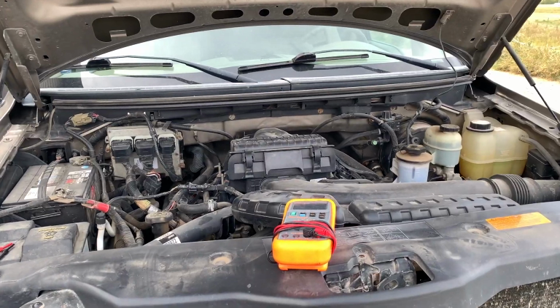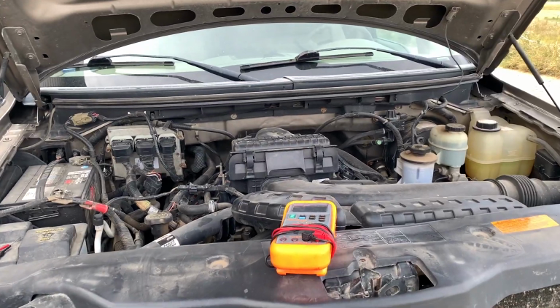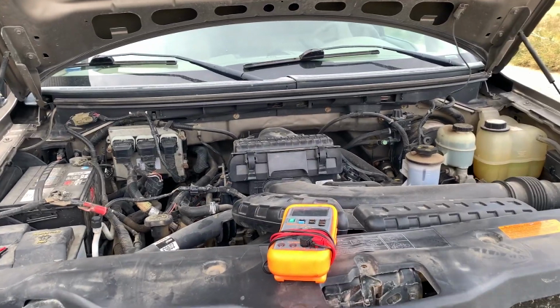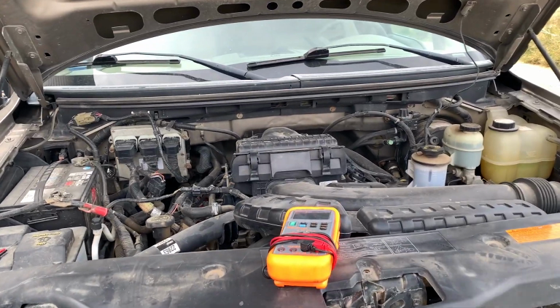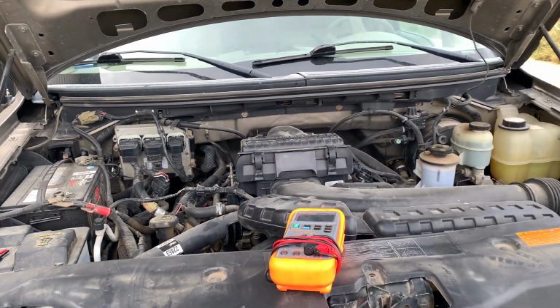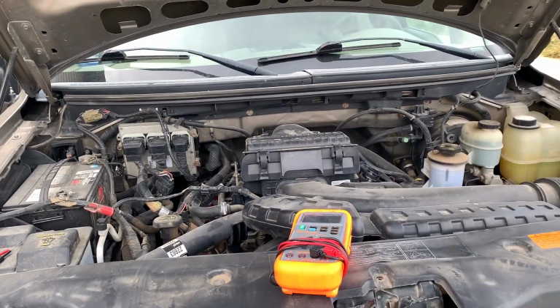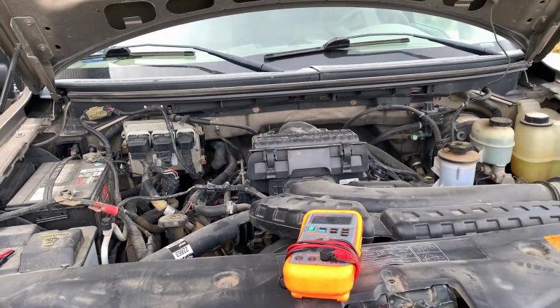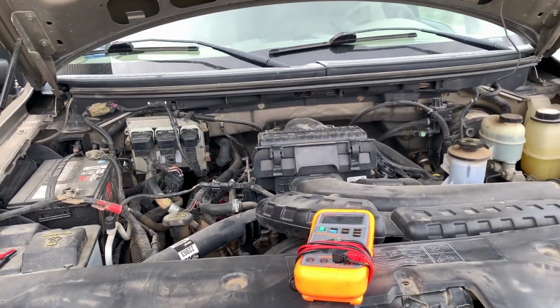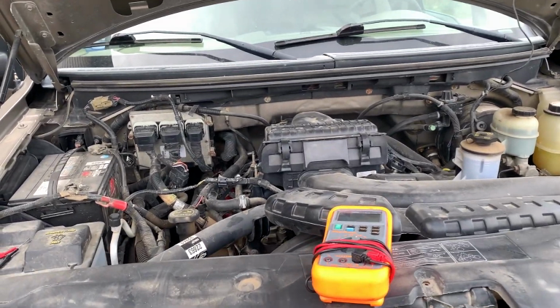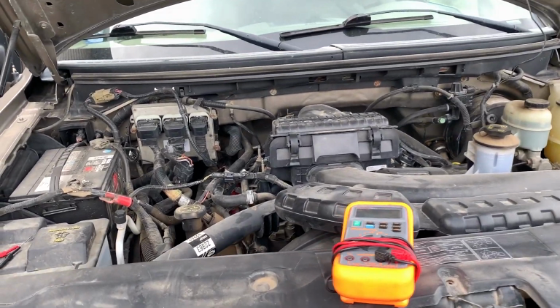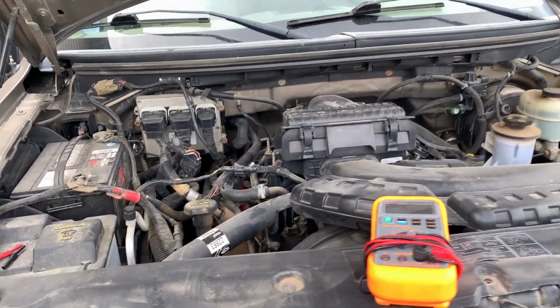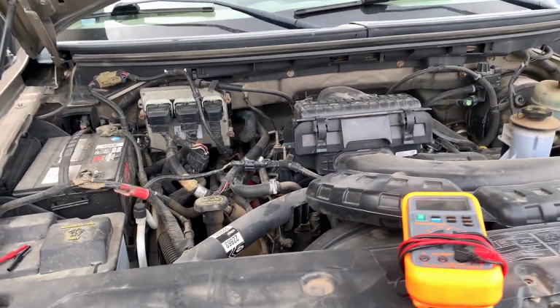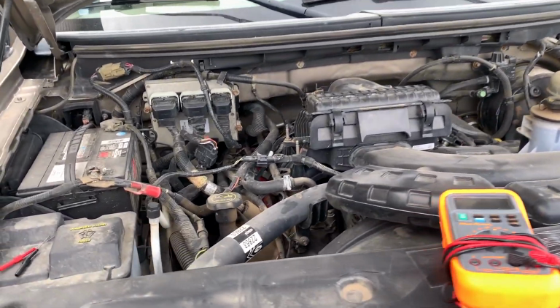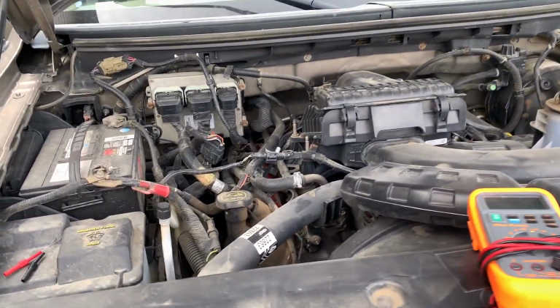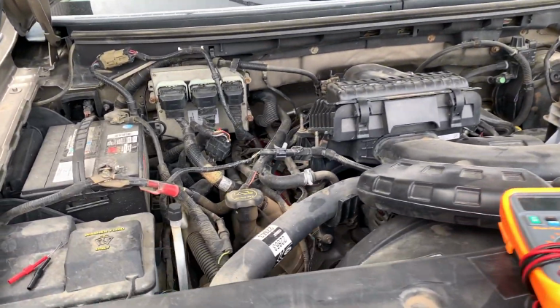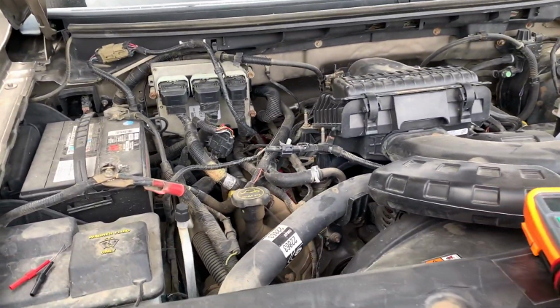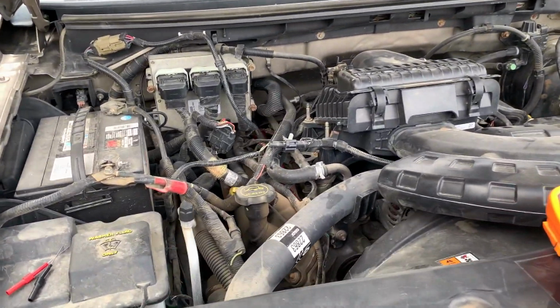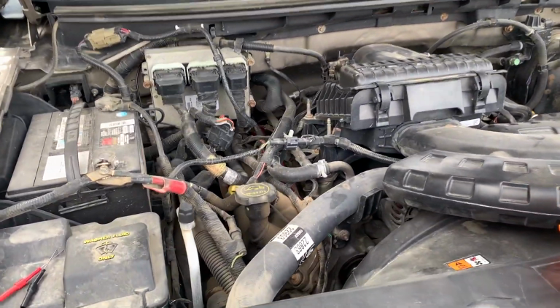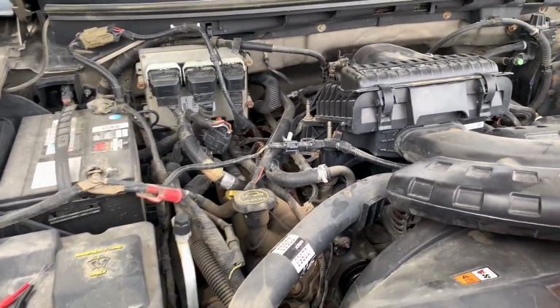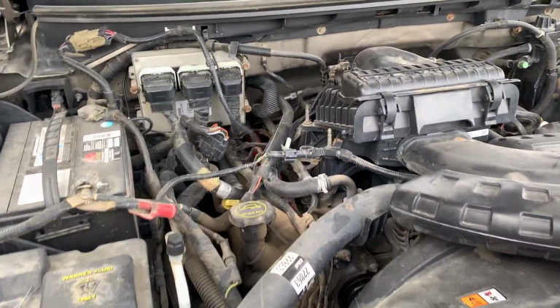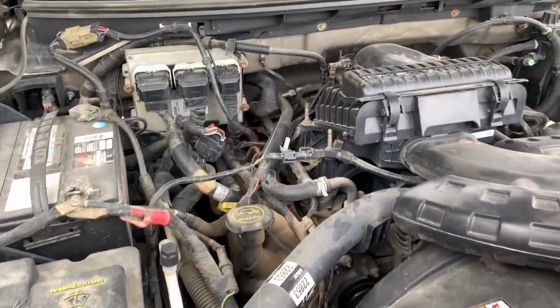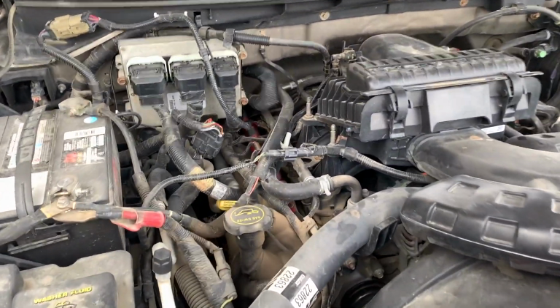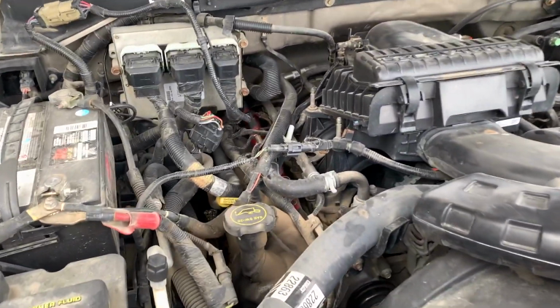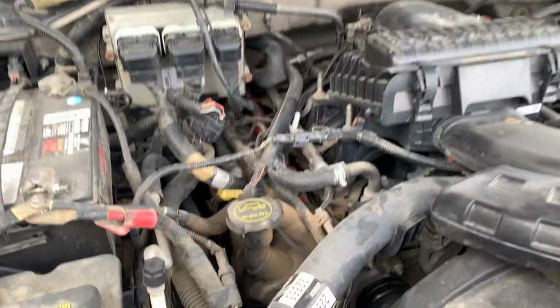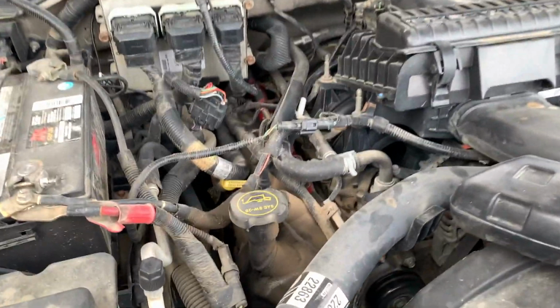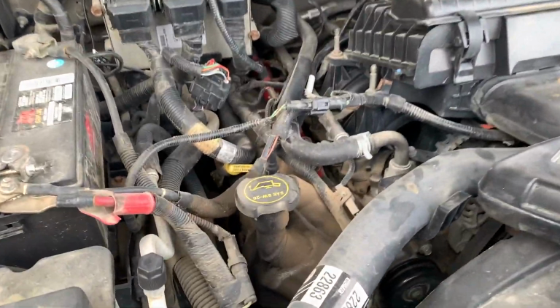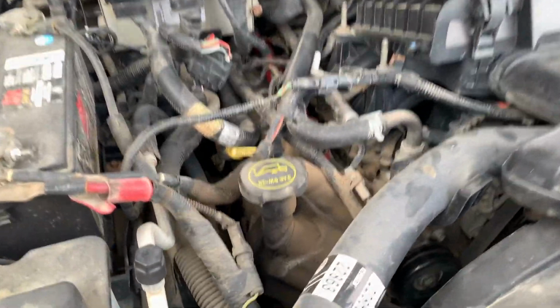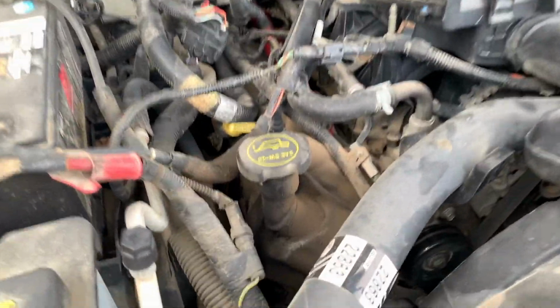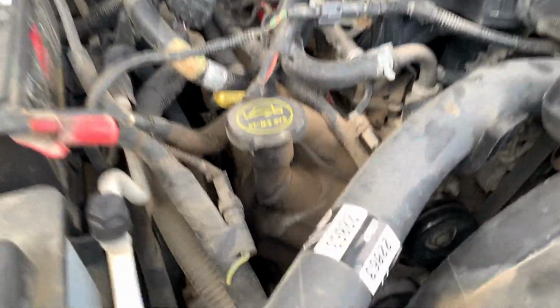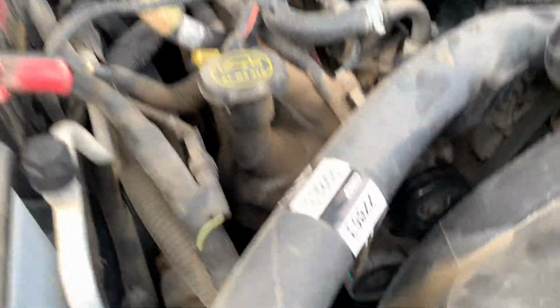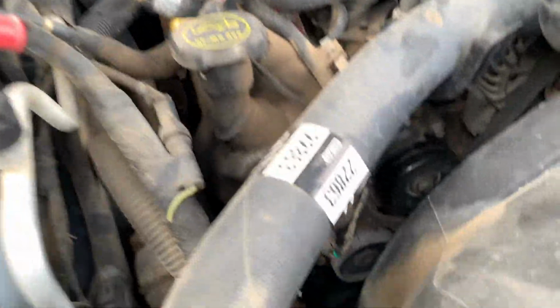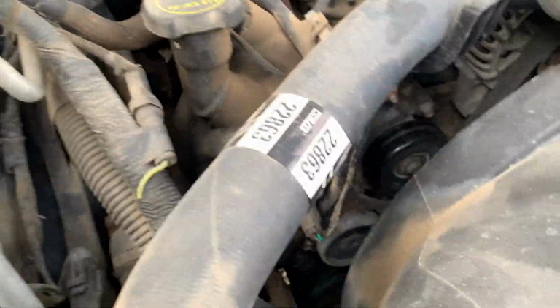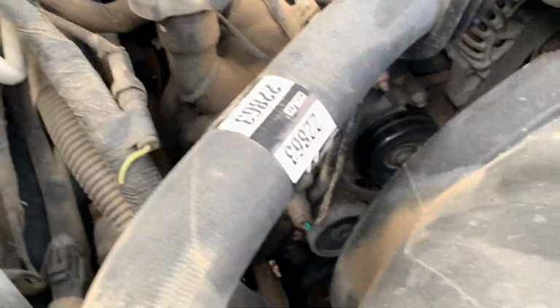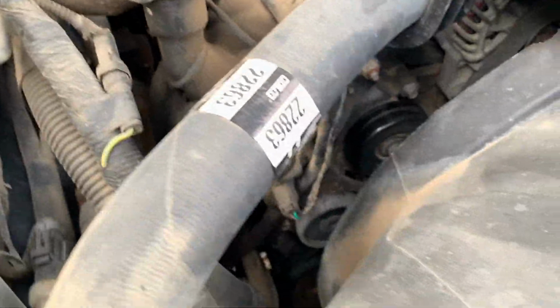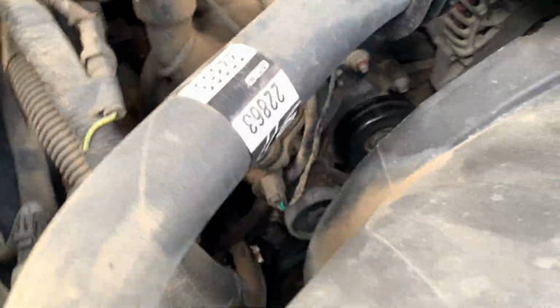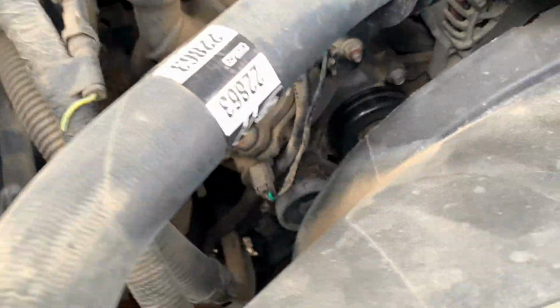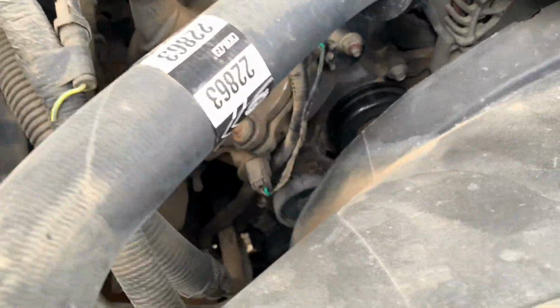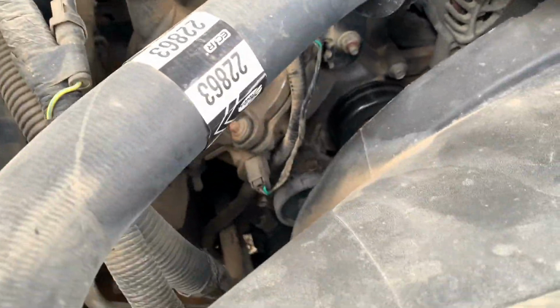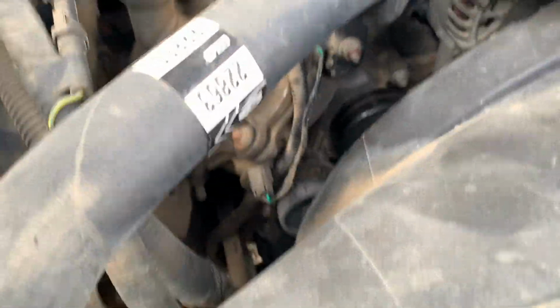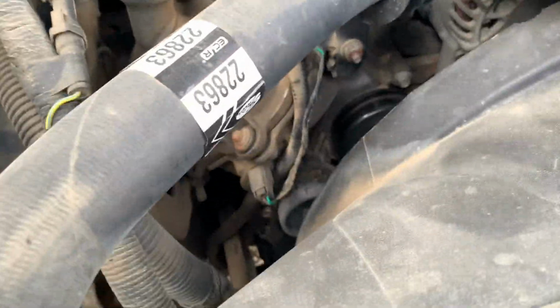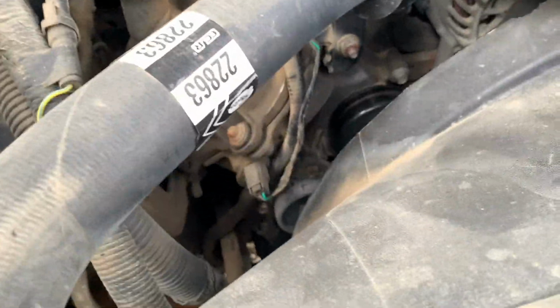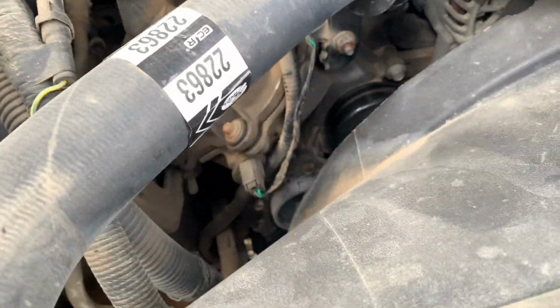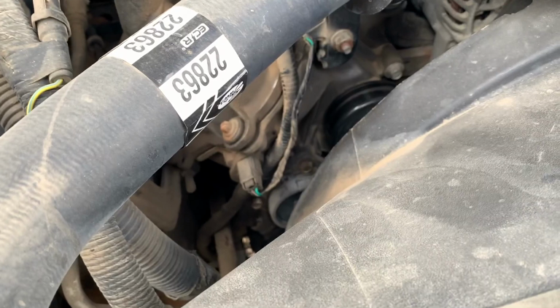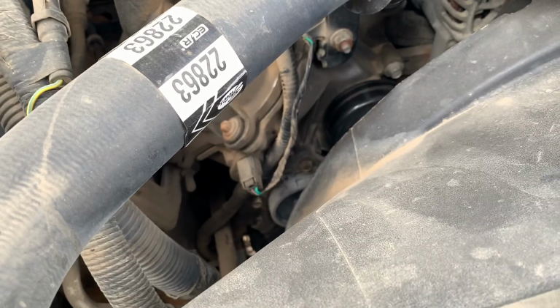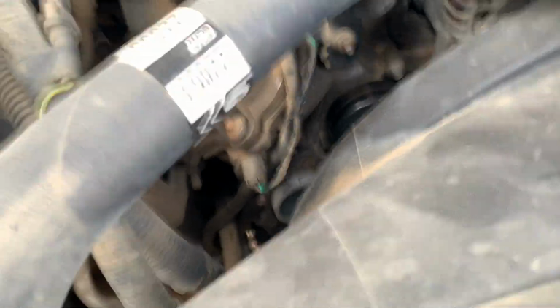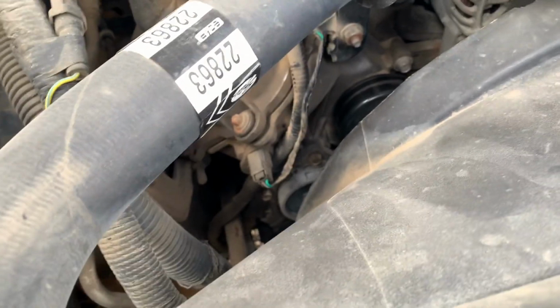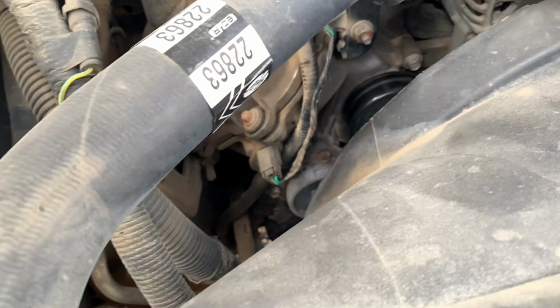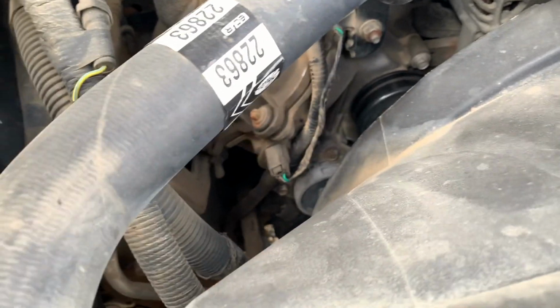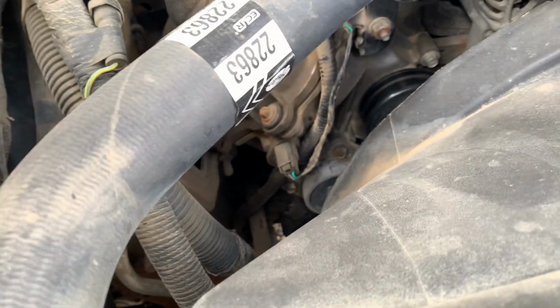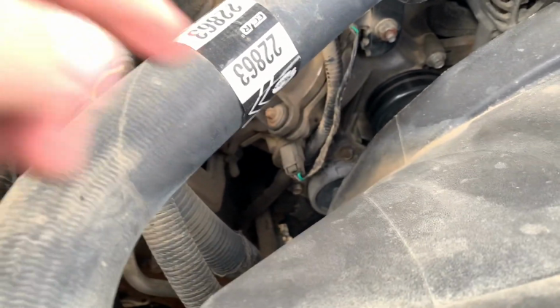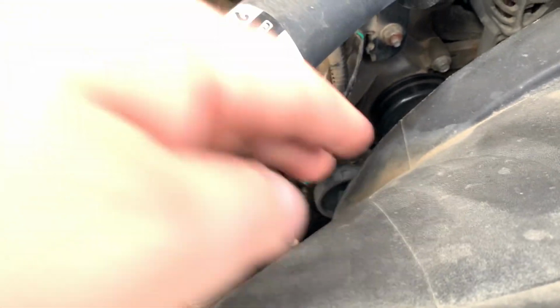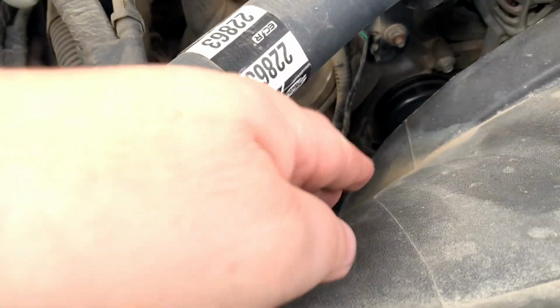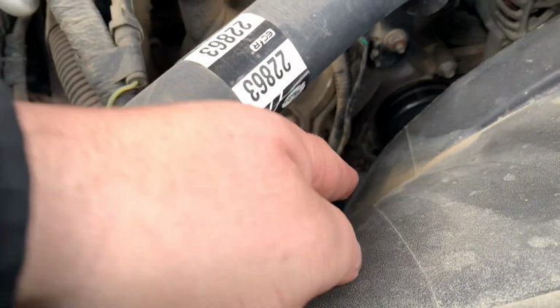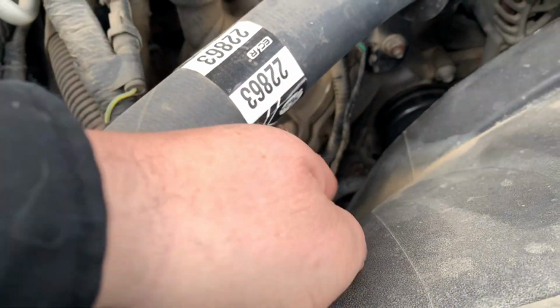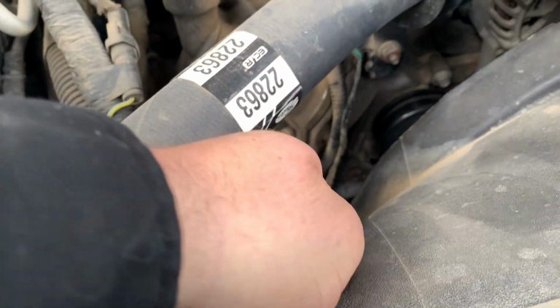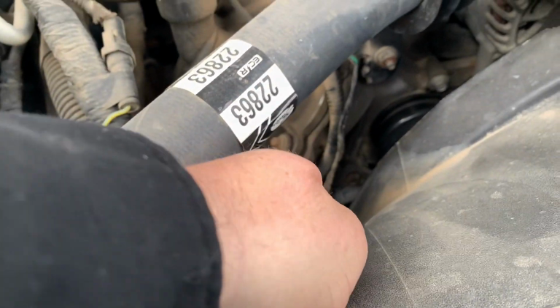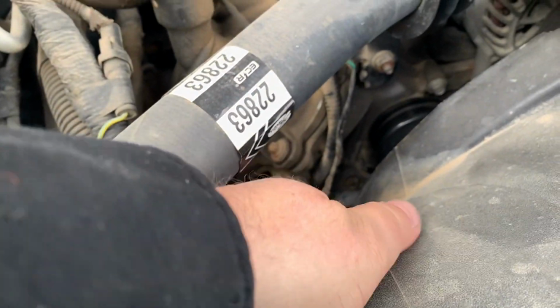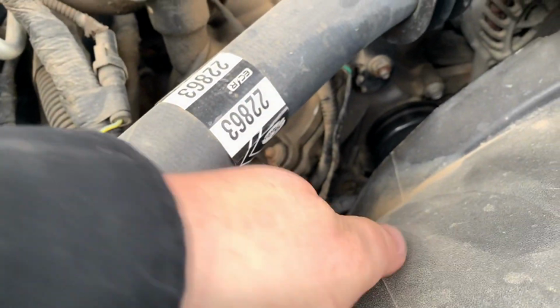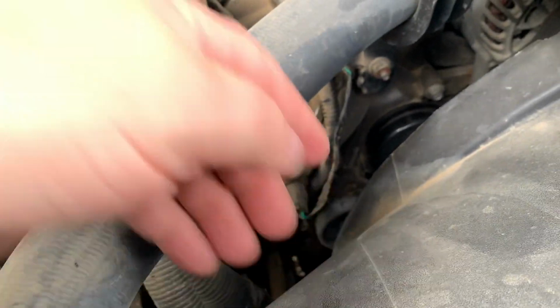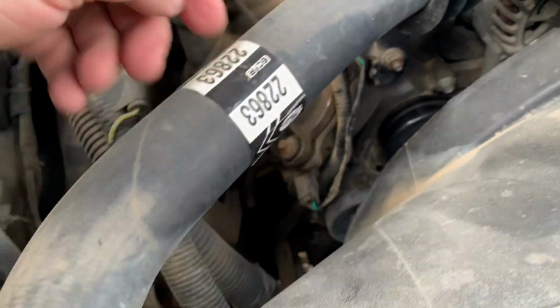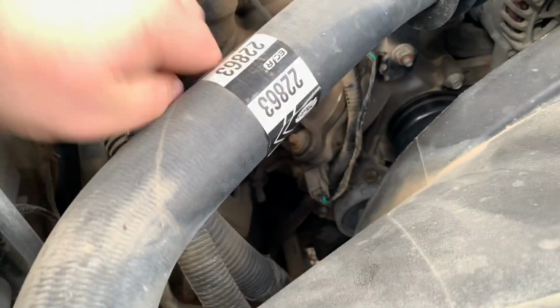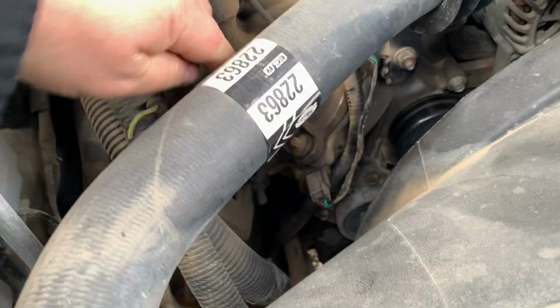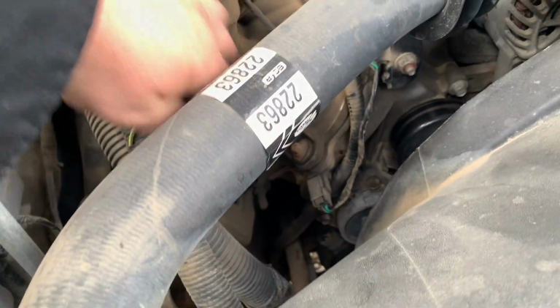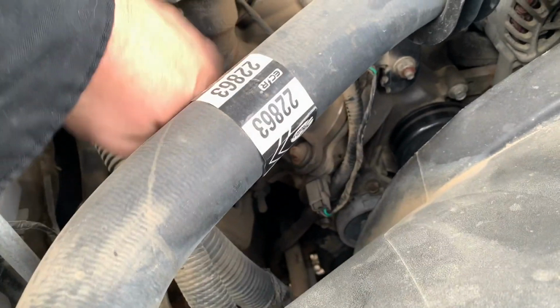Good day everybody, welcome to today's video. Today I'm going to show you how to diagnose and test the camshaft sensor.